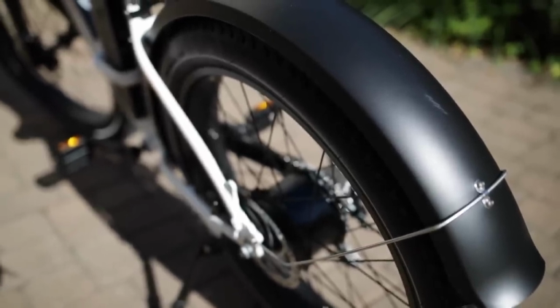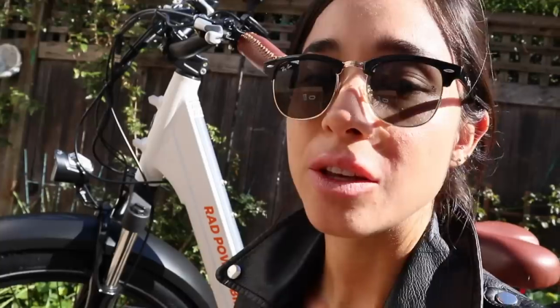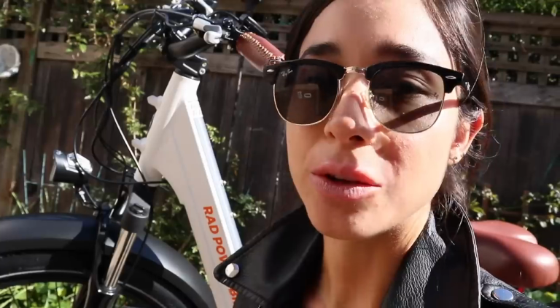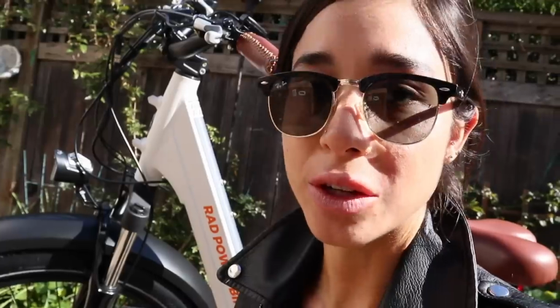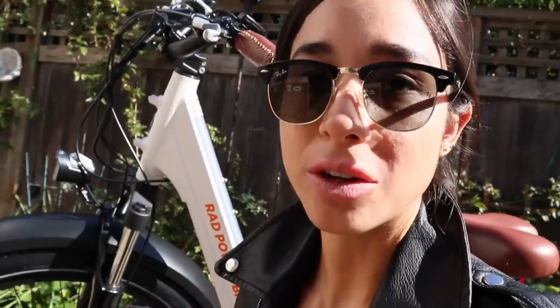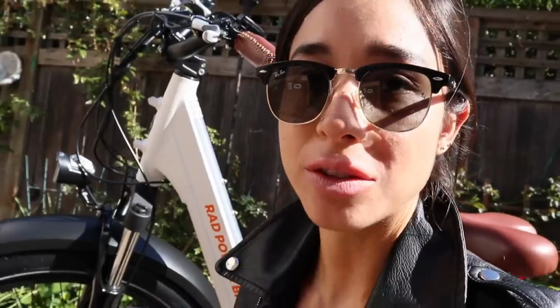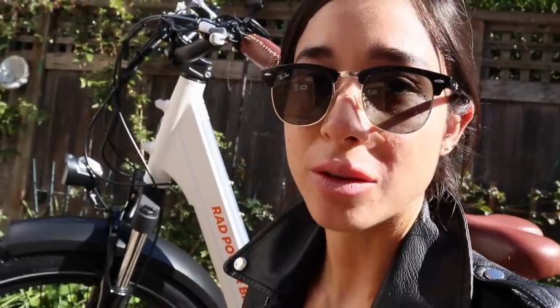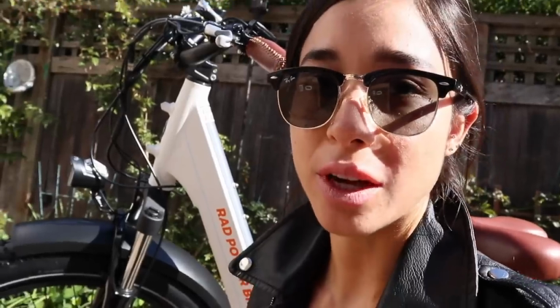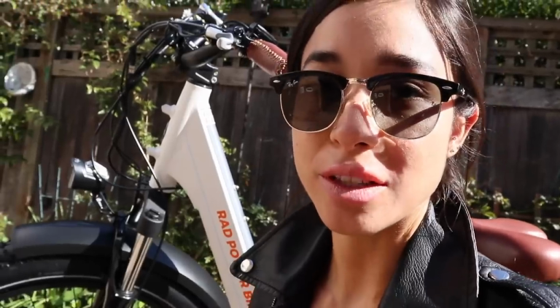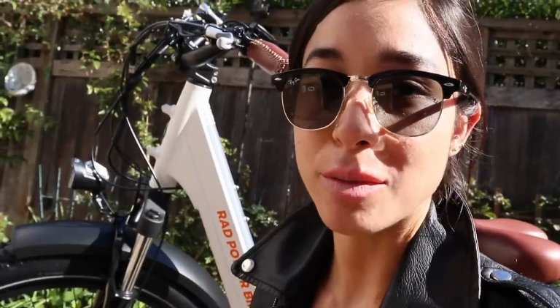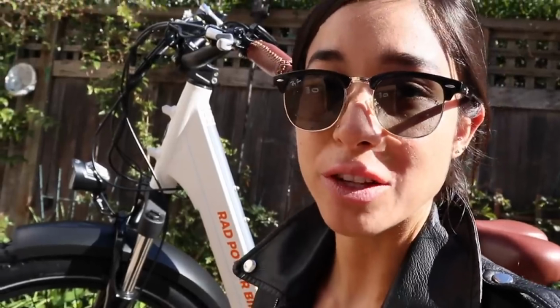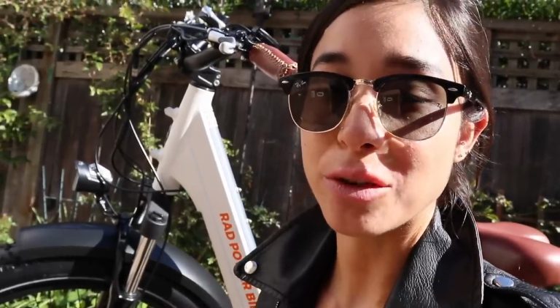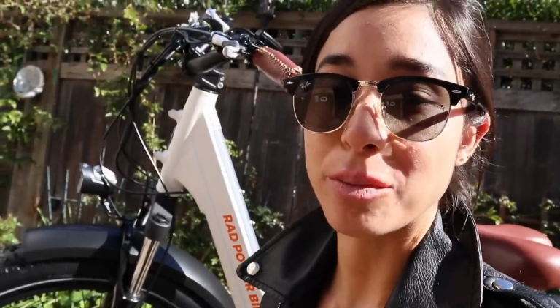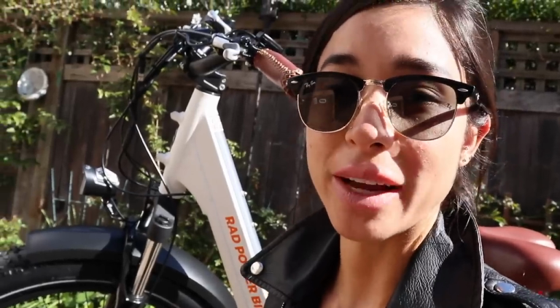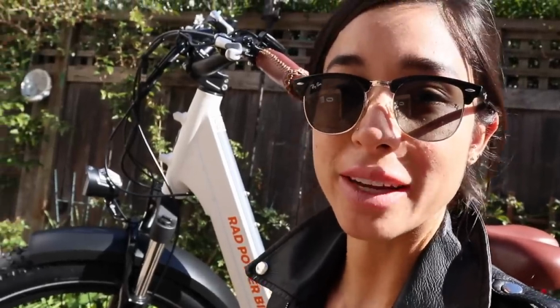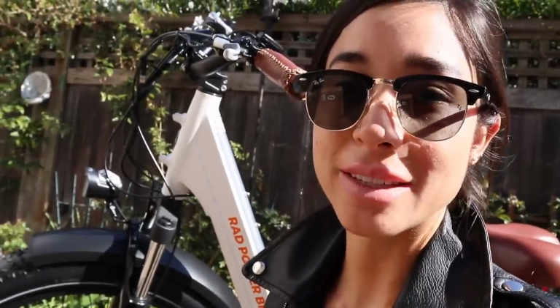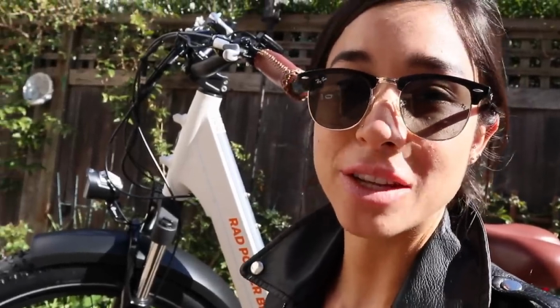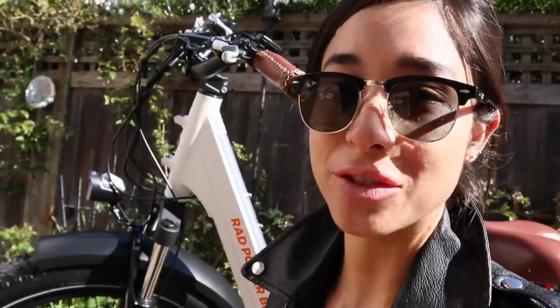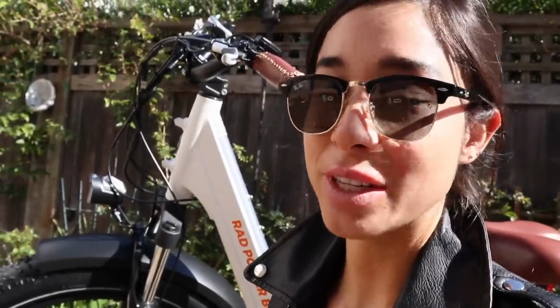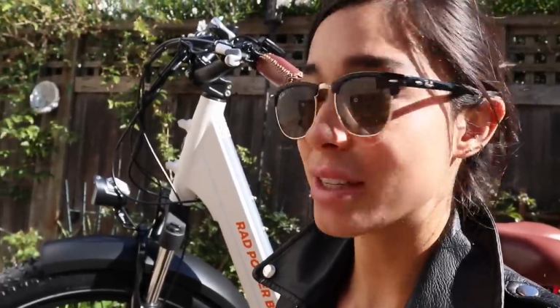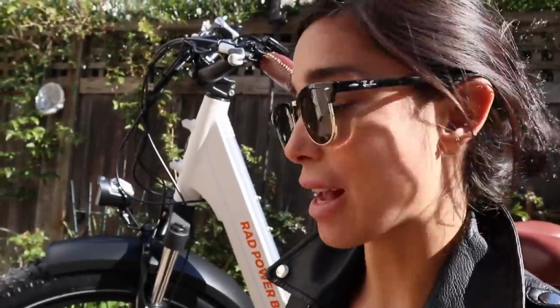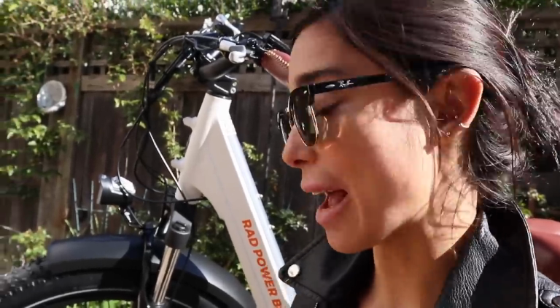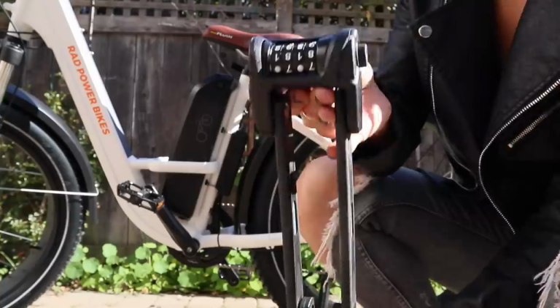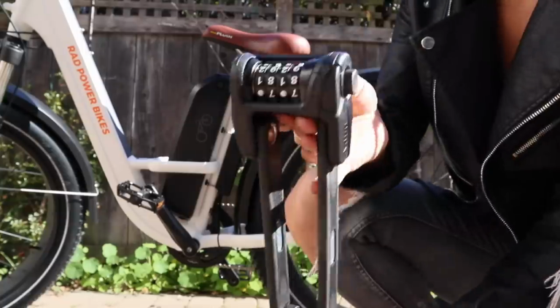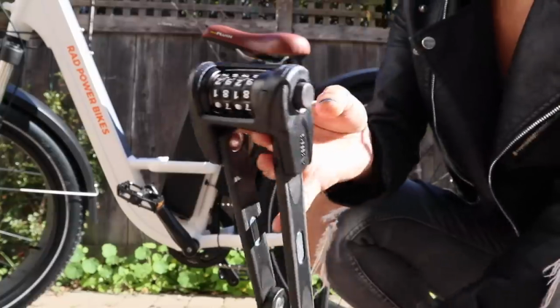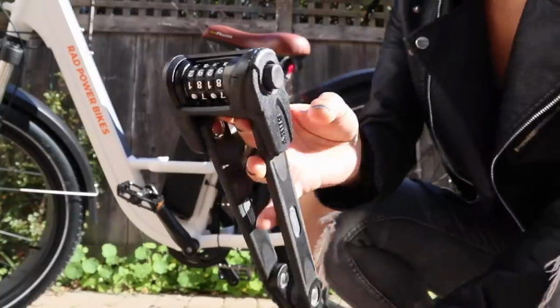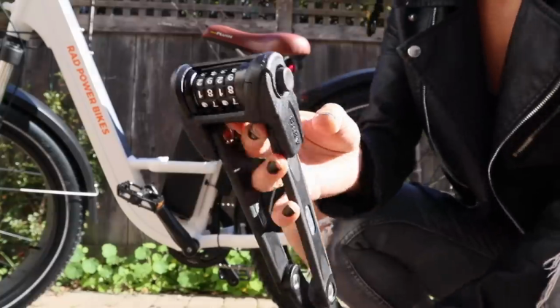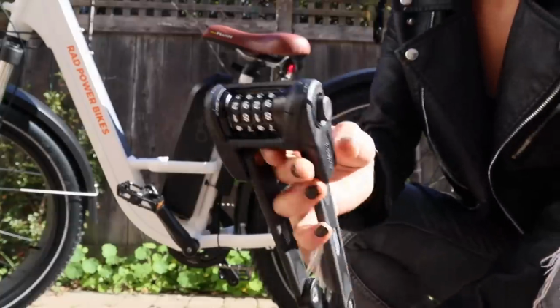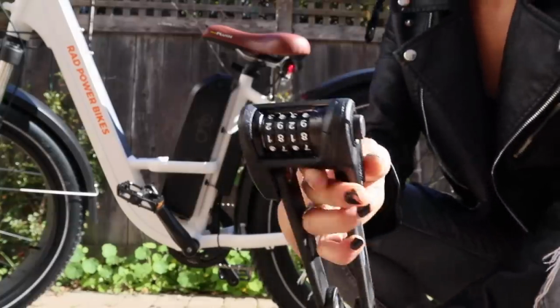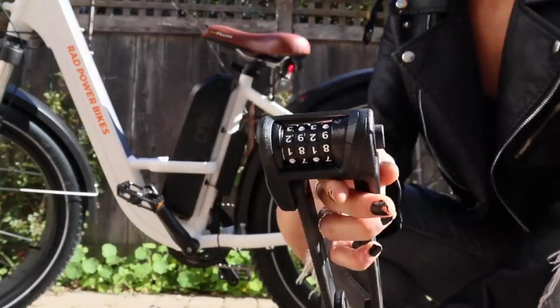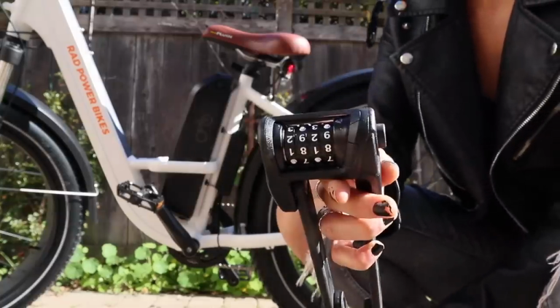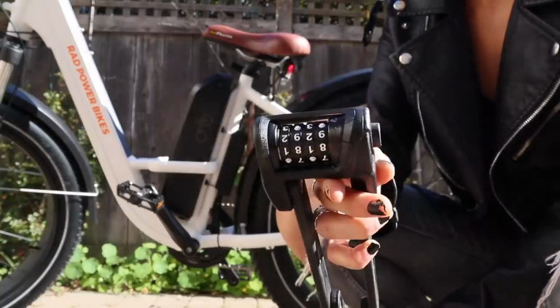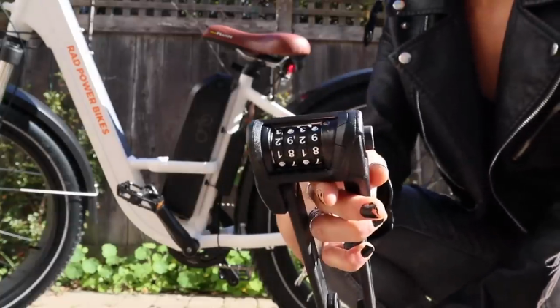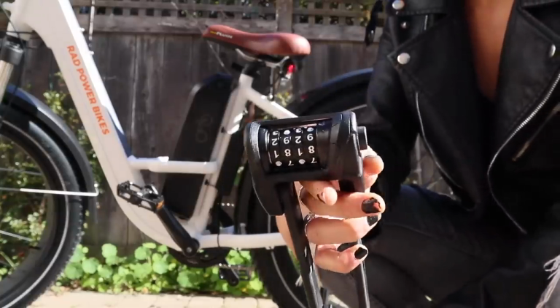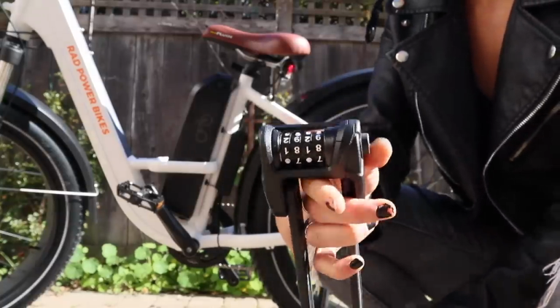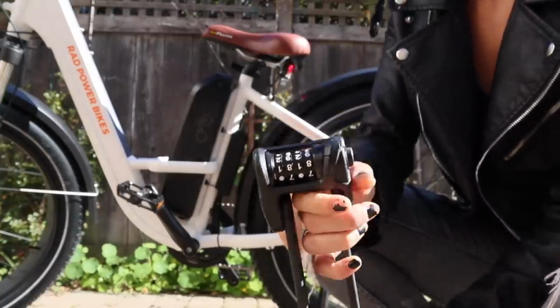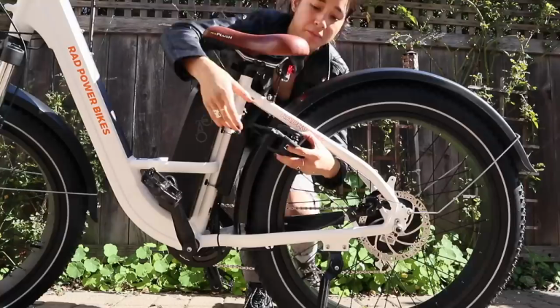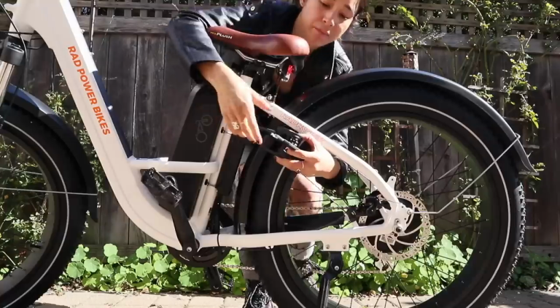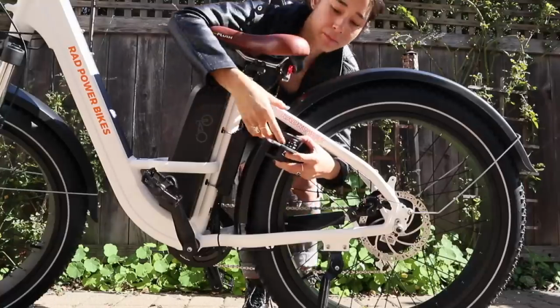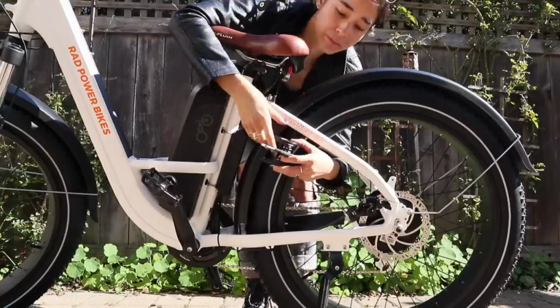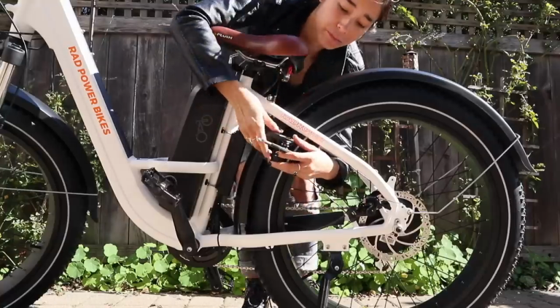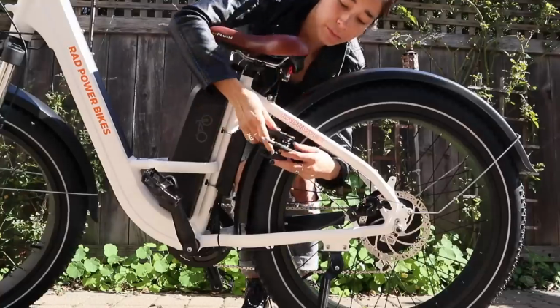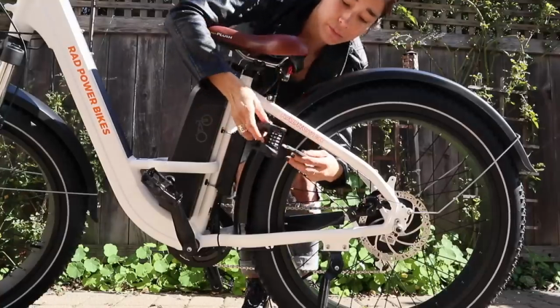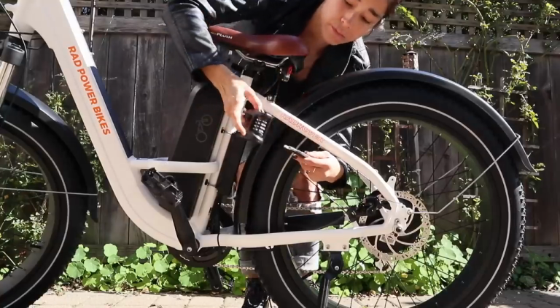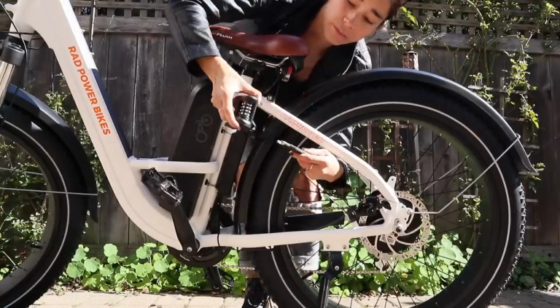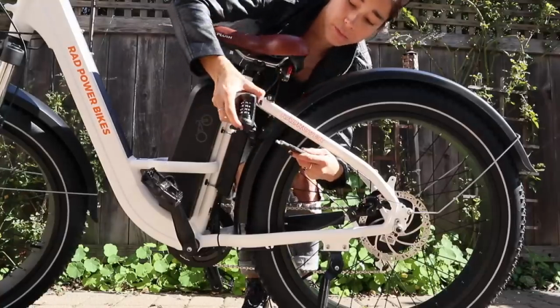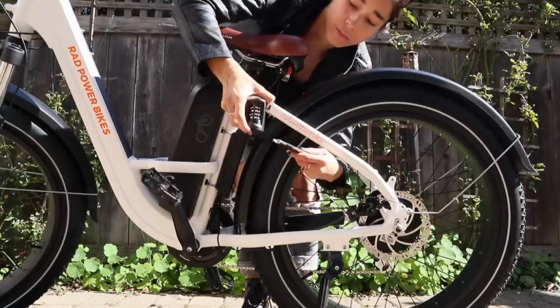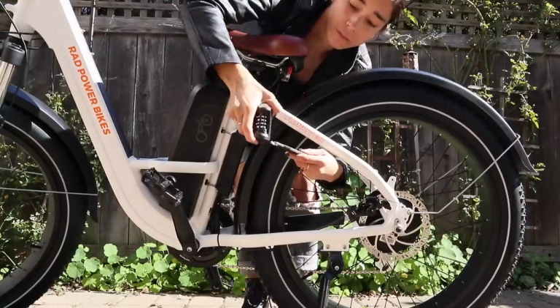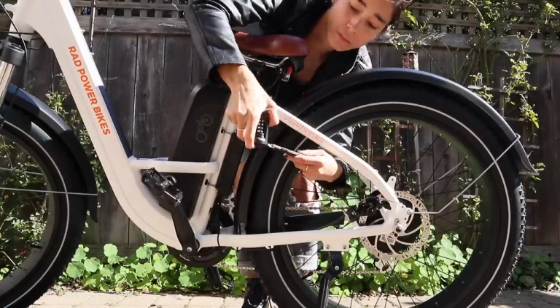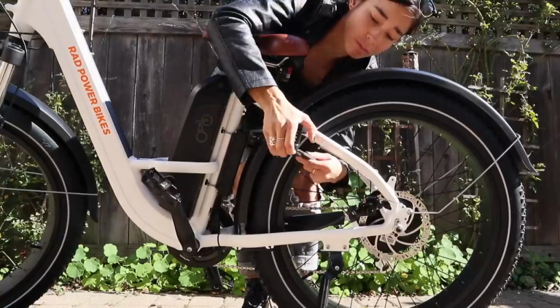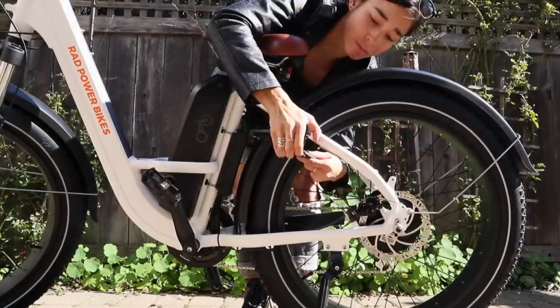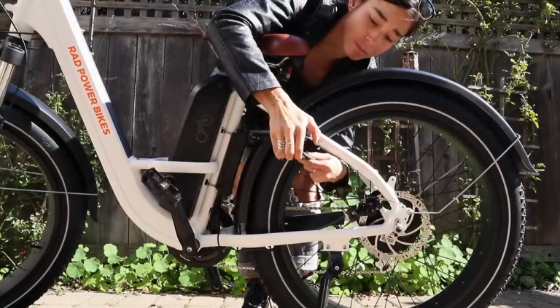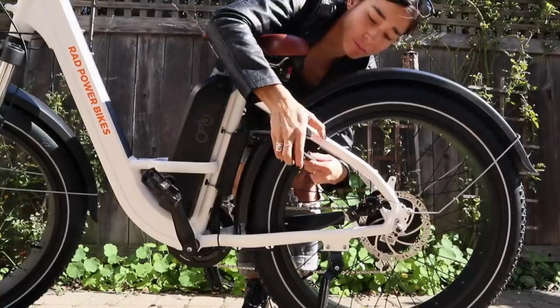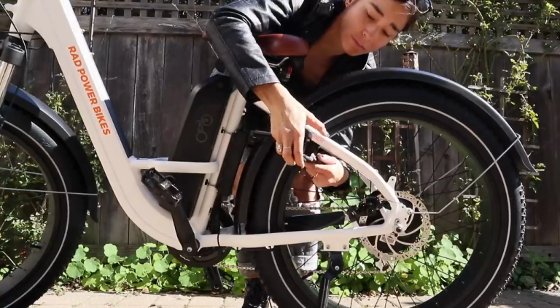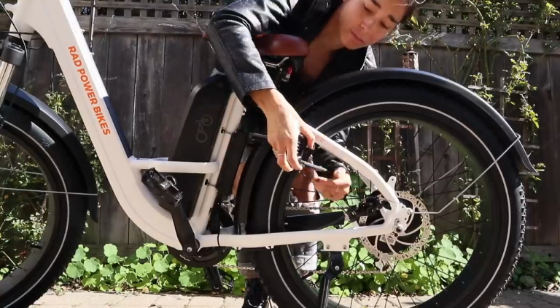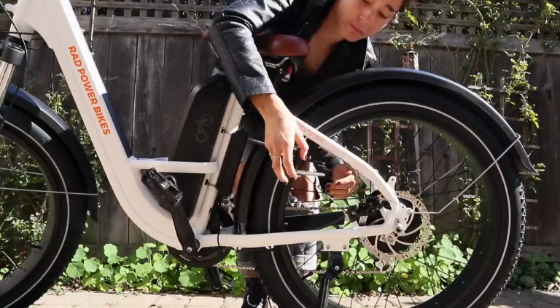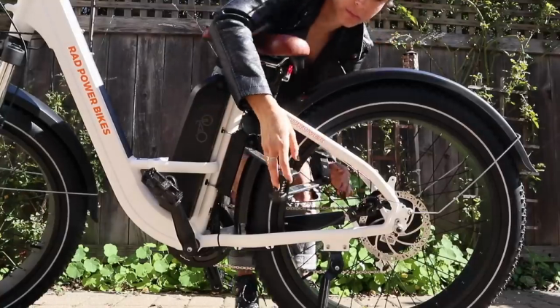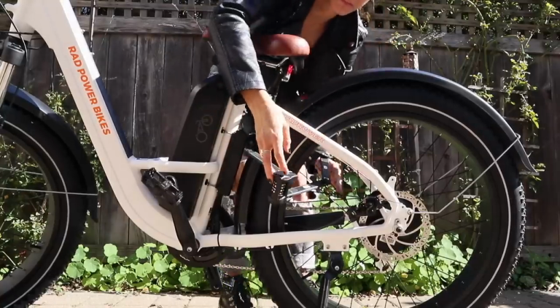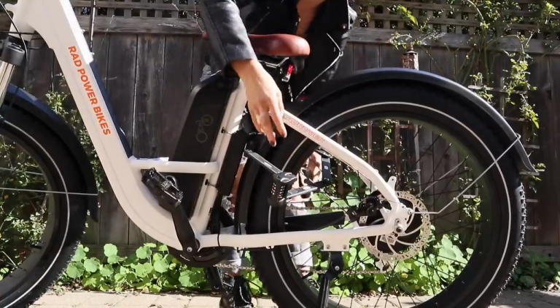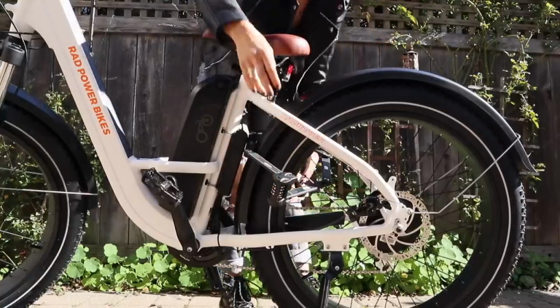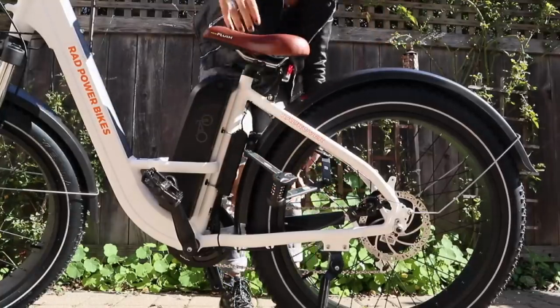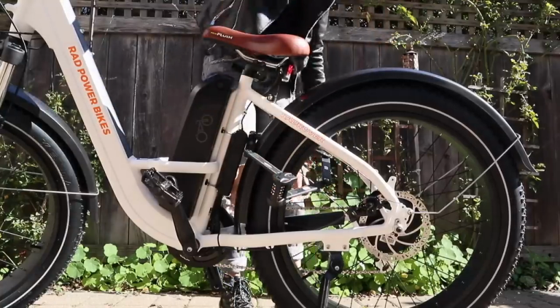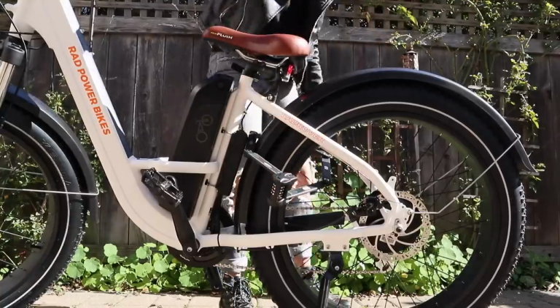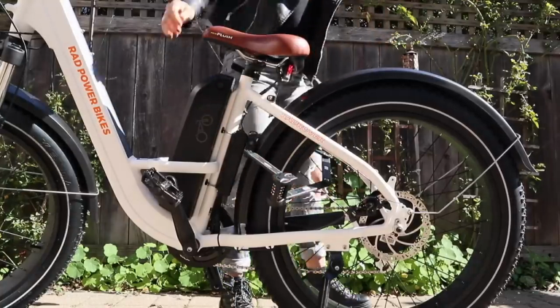You can also customize your bike accessories. I ended up getting this insane heavy-duty anti-theft lock.